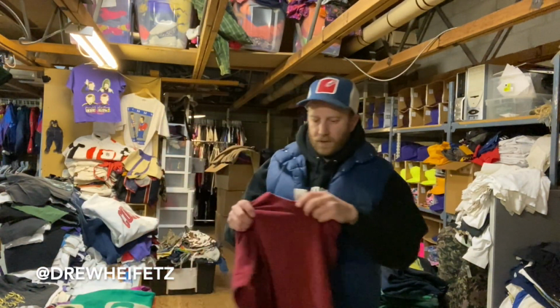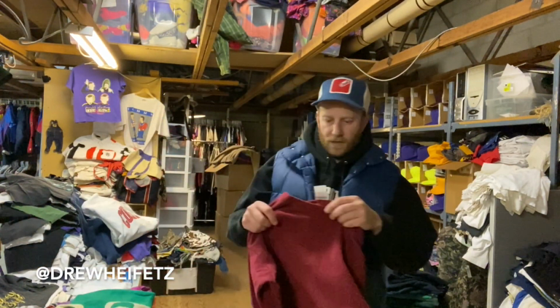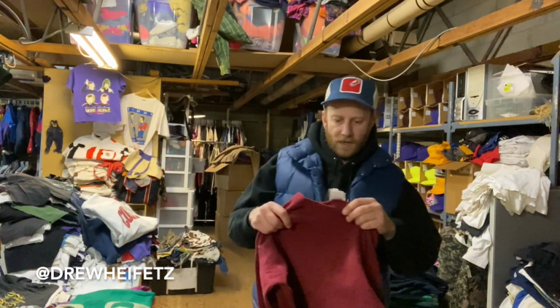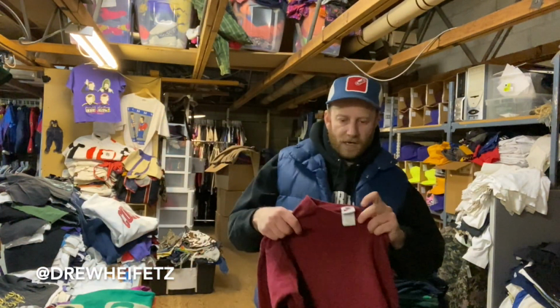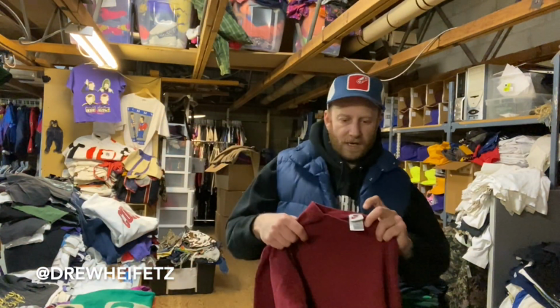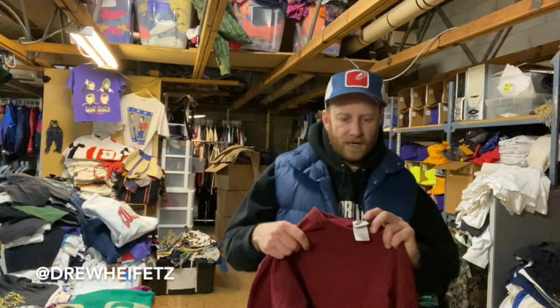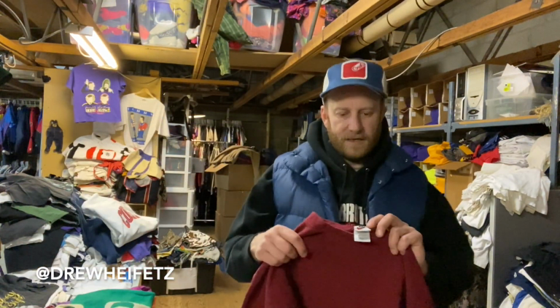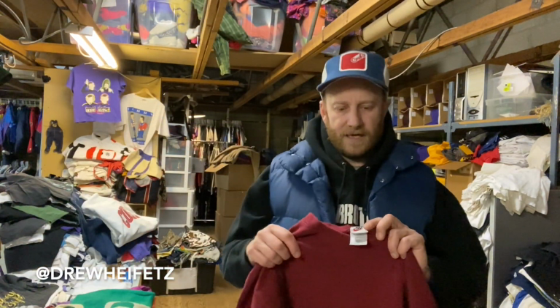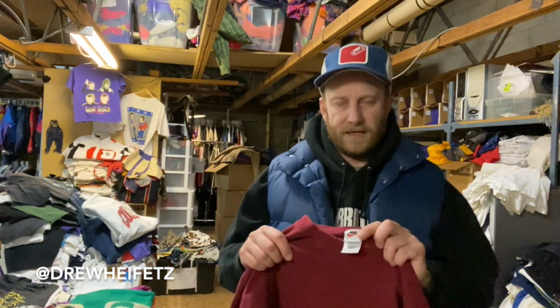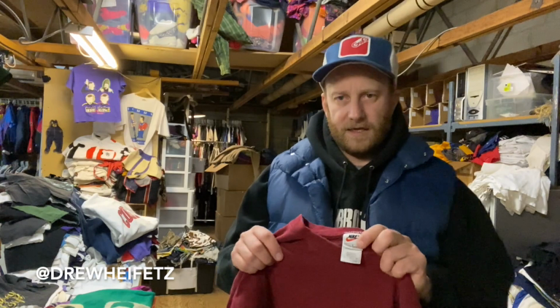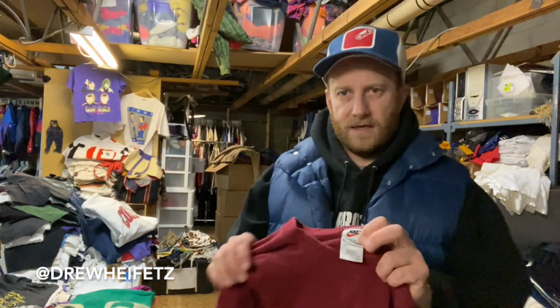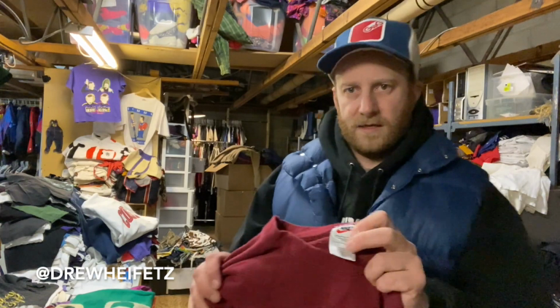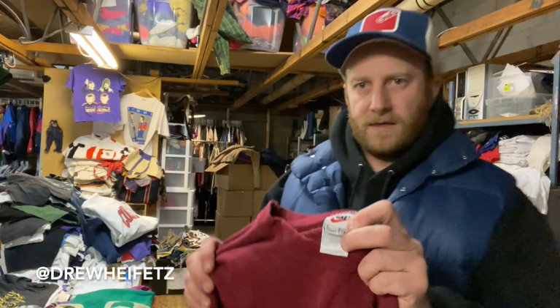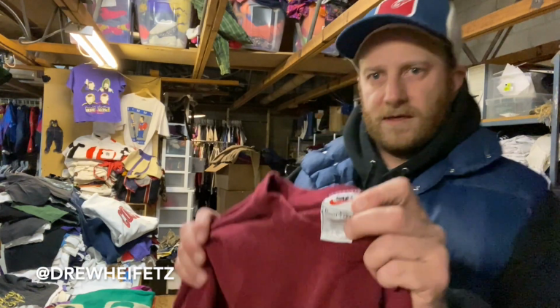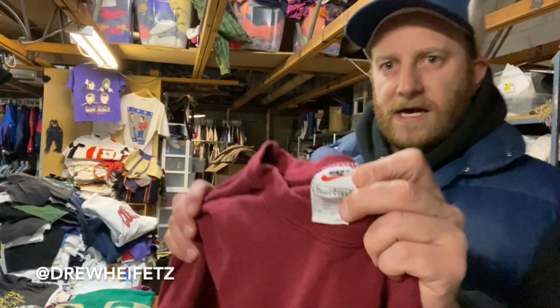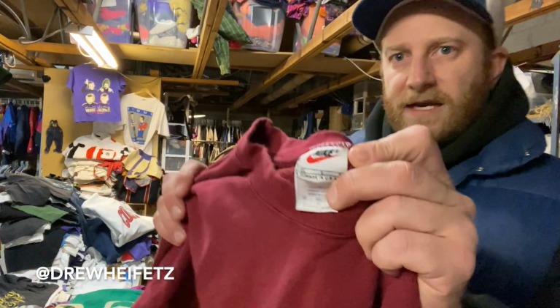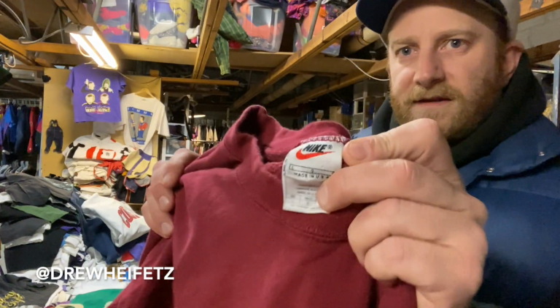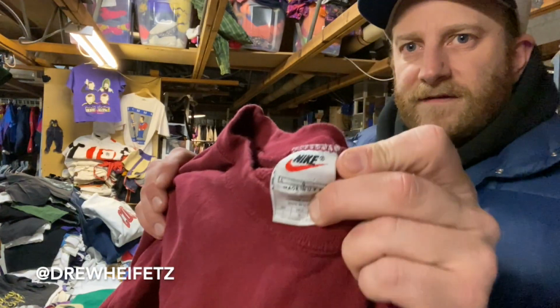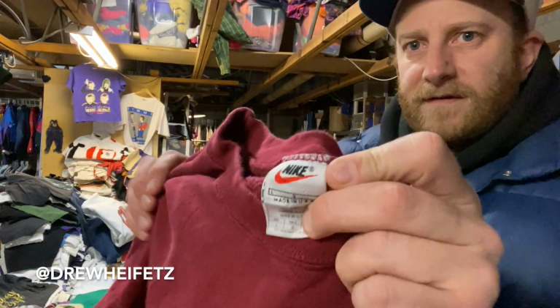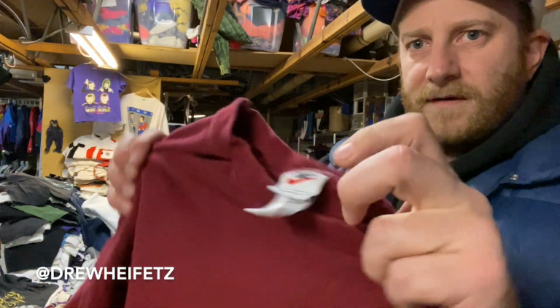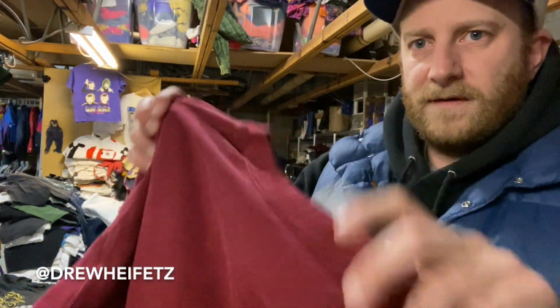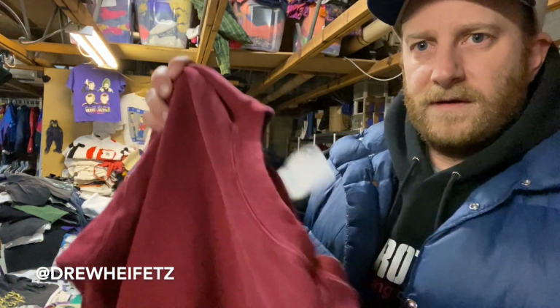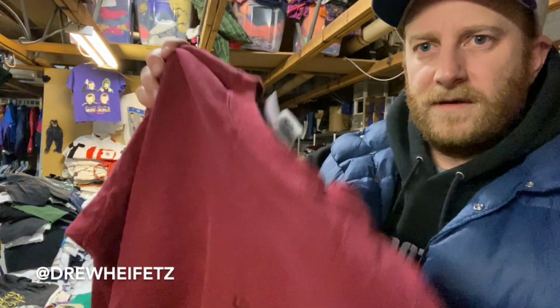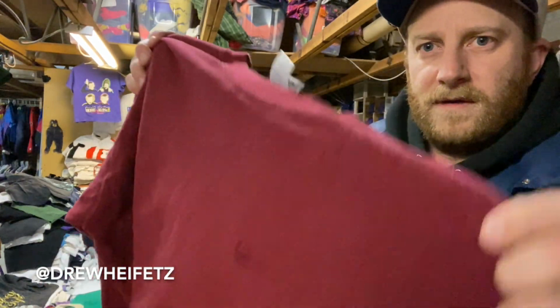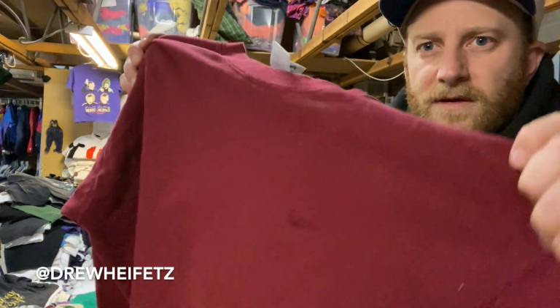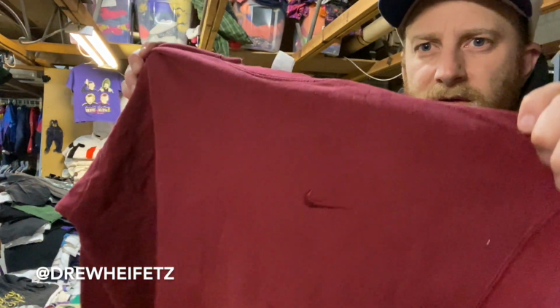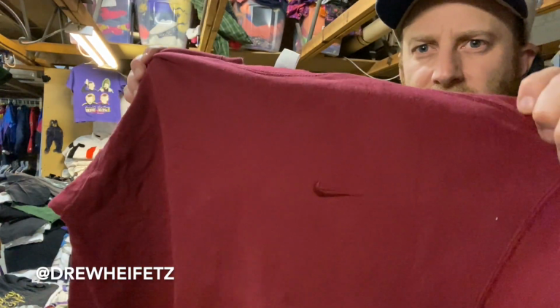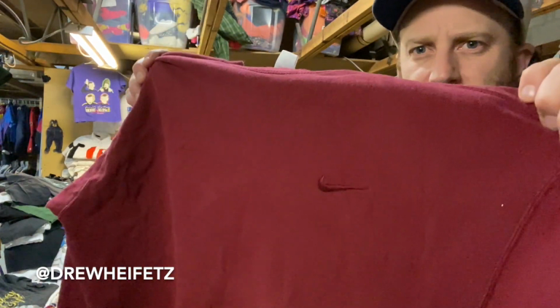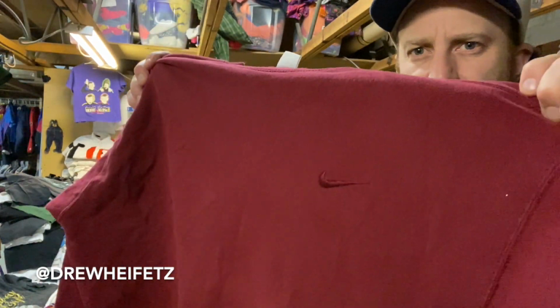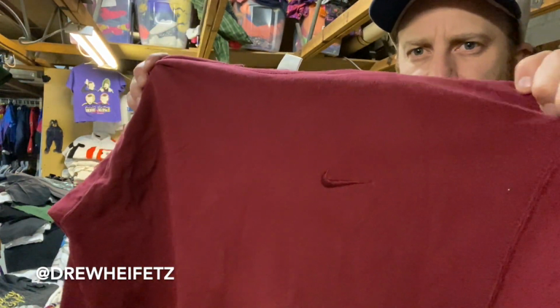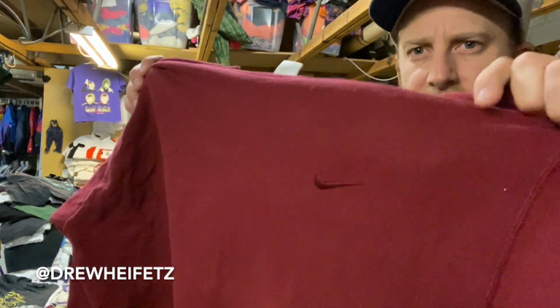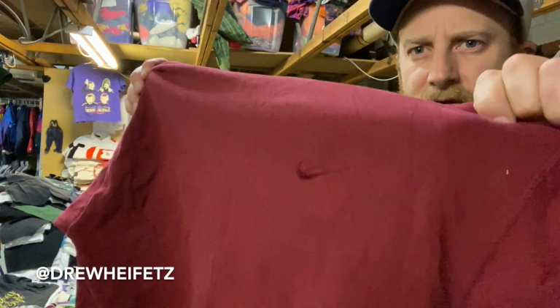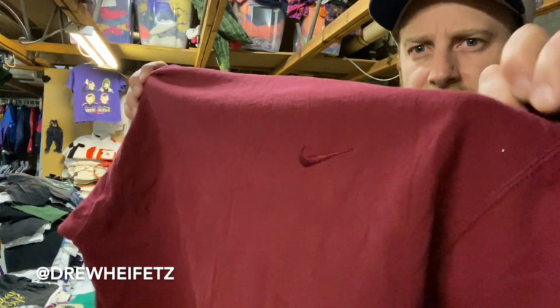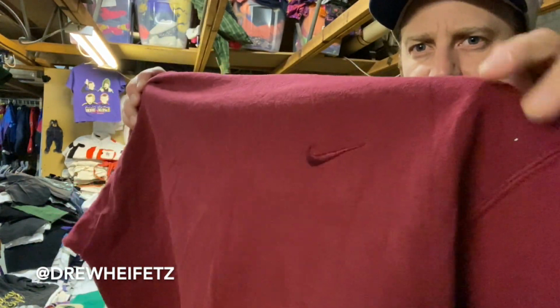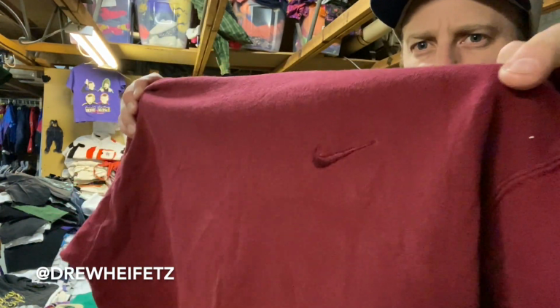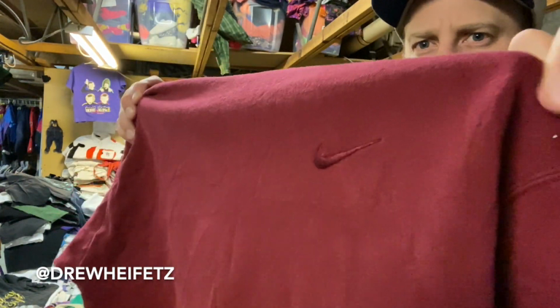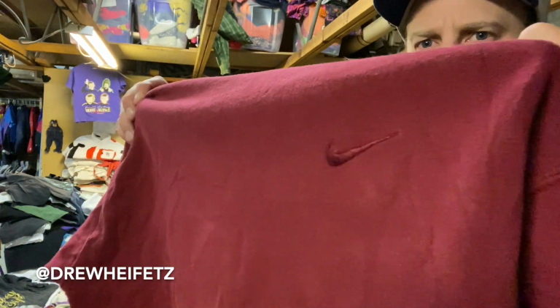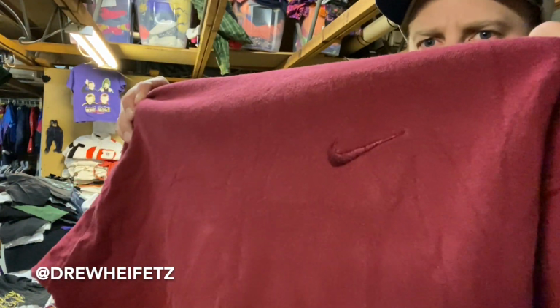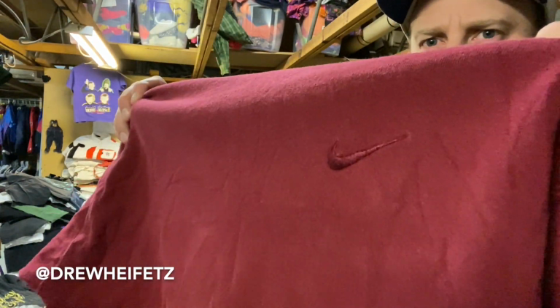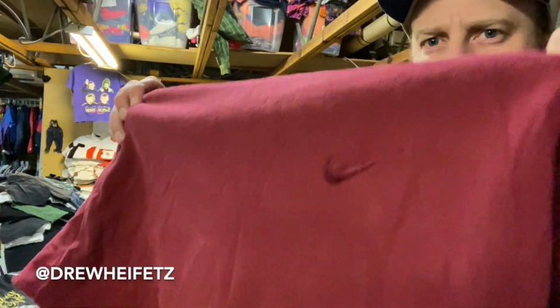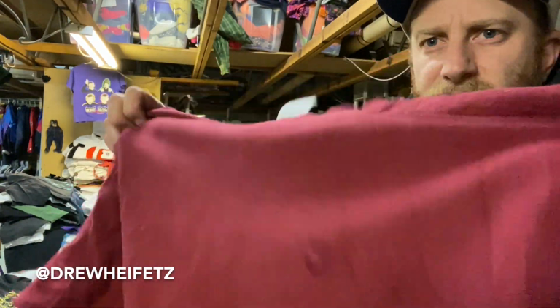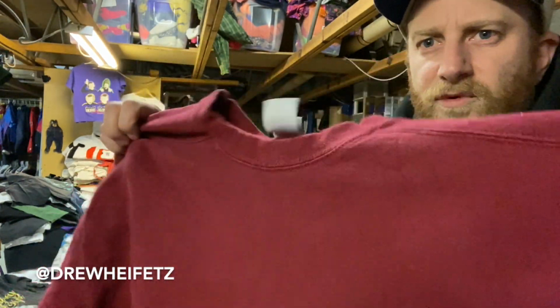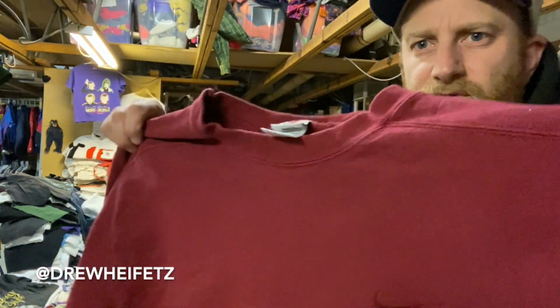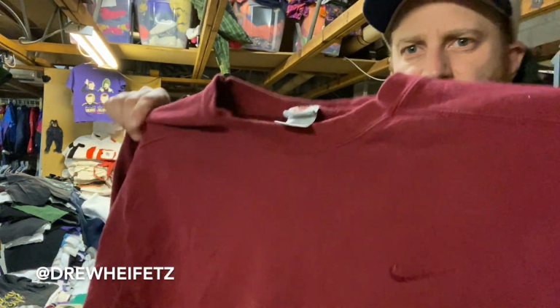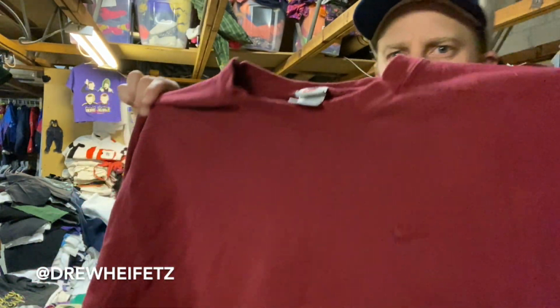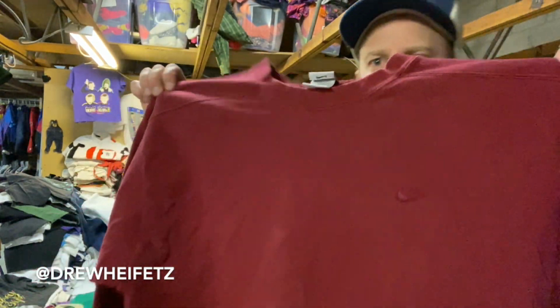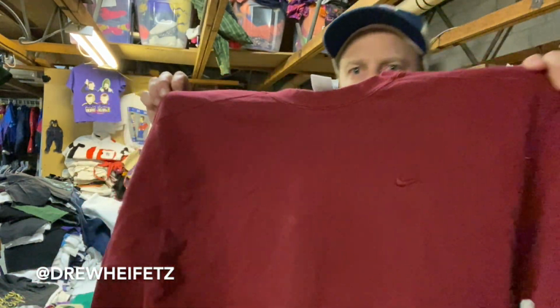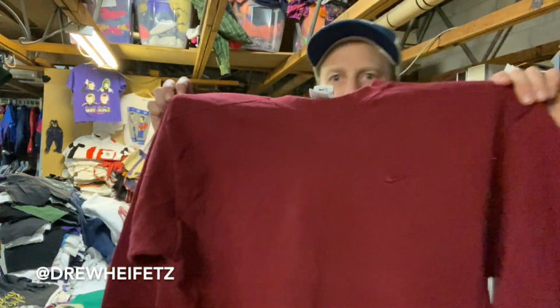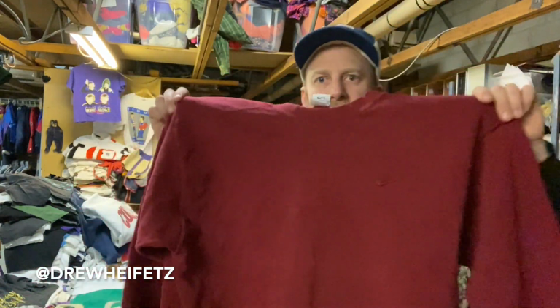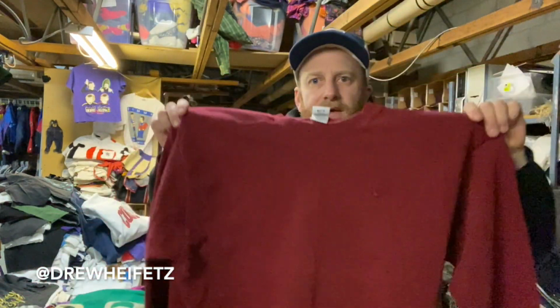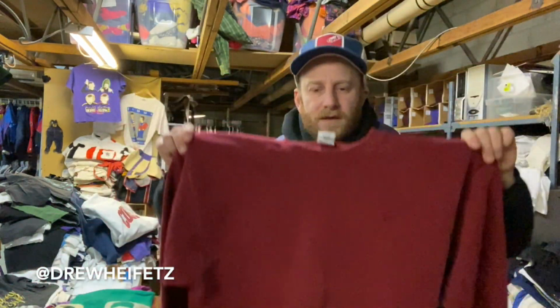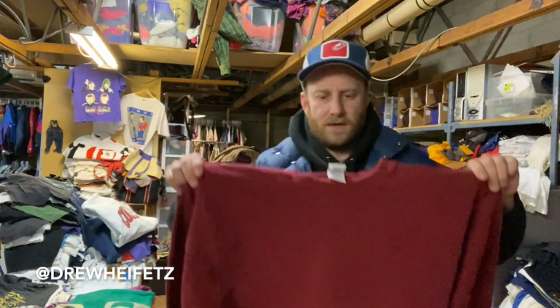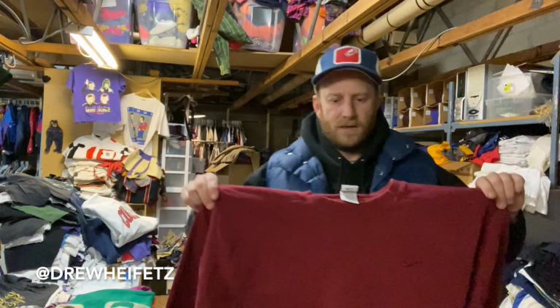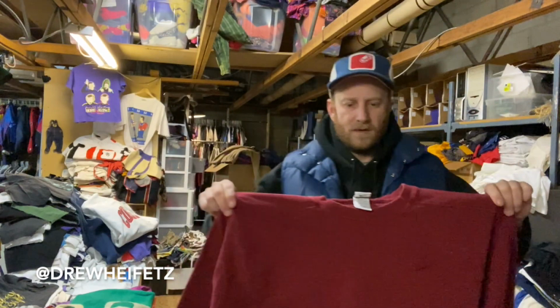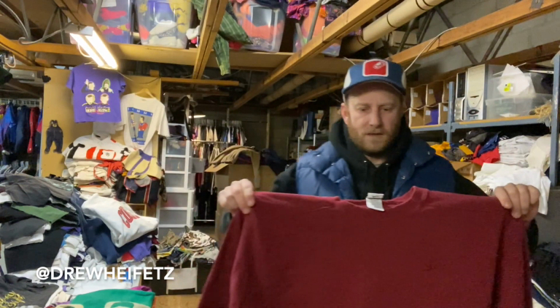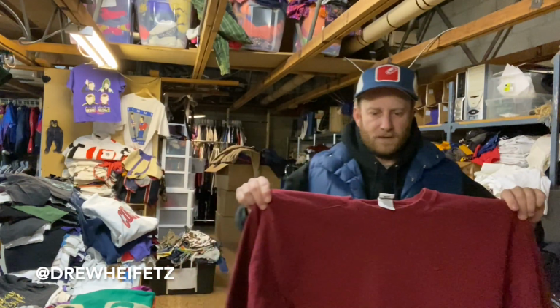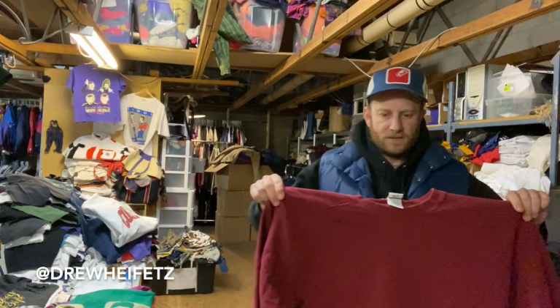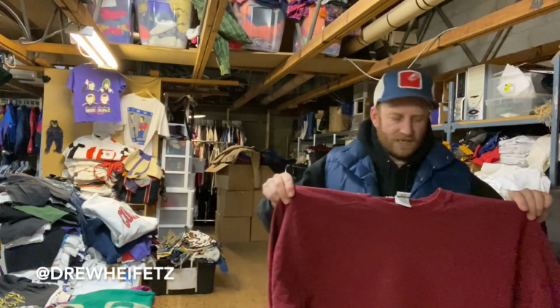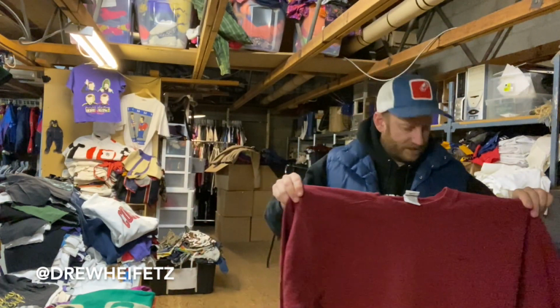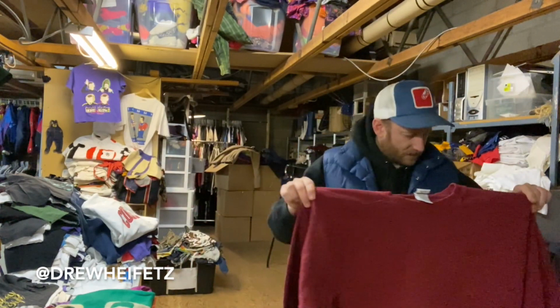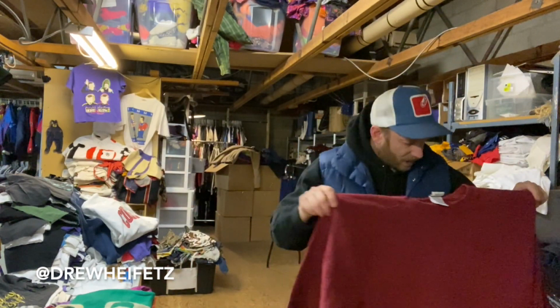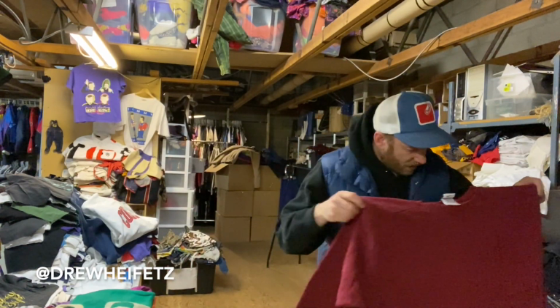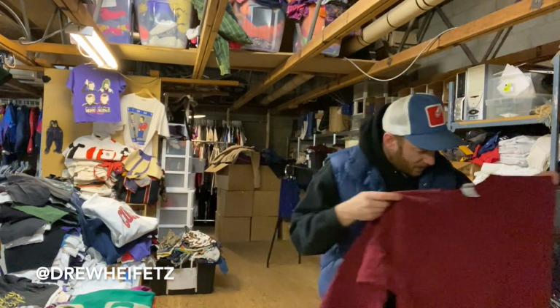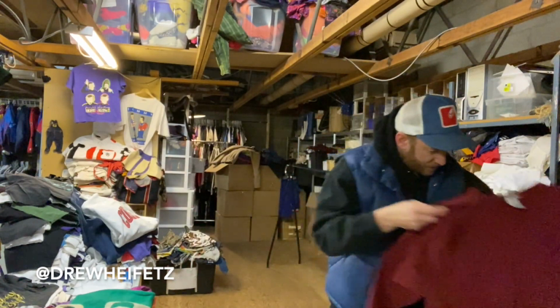Nike 90s tonal swoosh crew neck, size large.